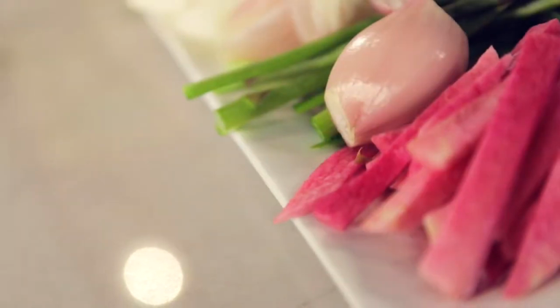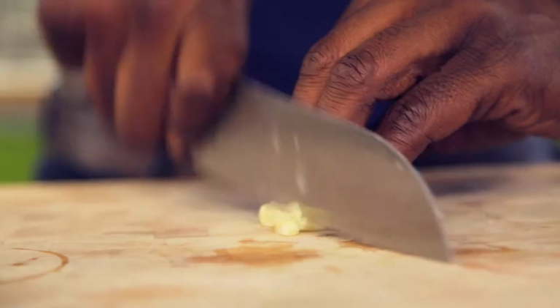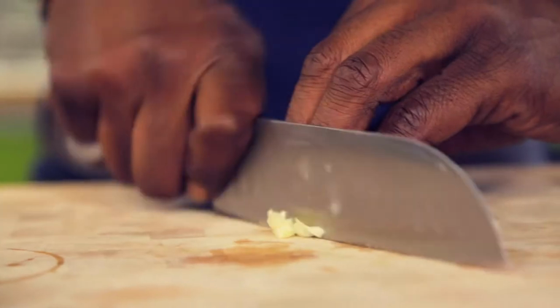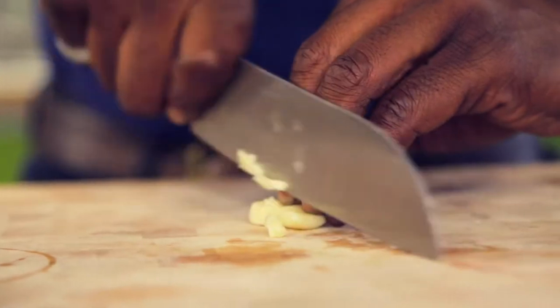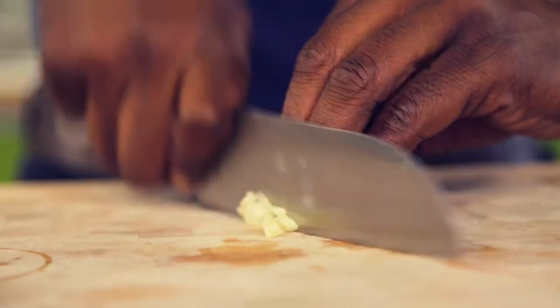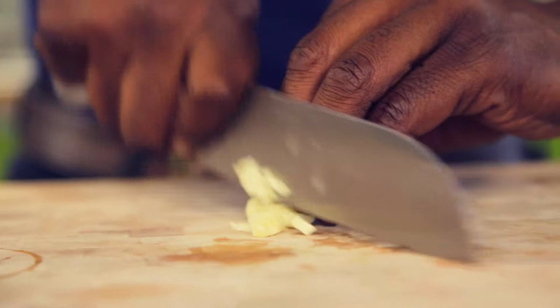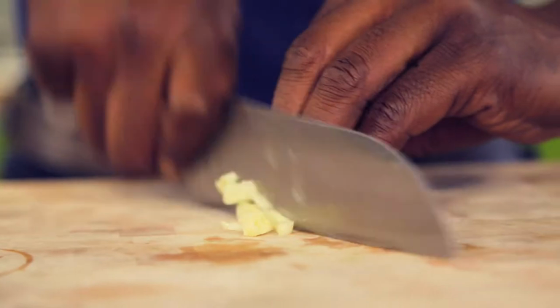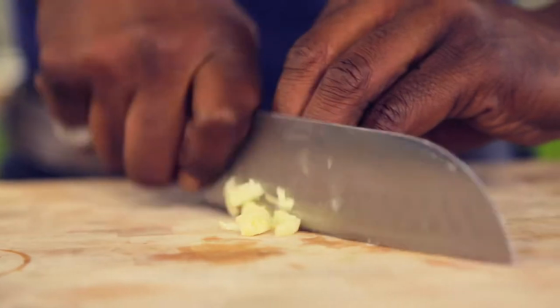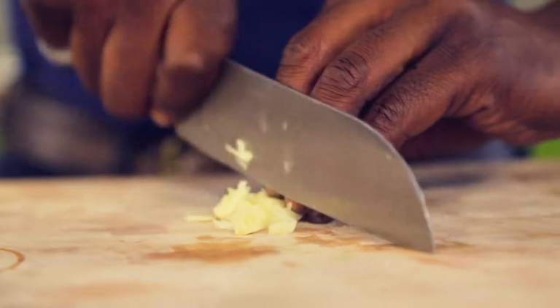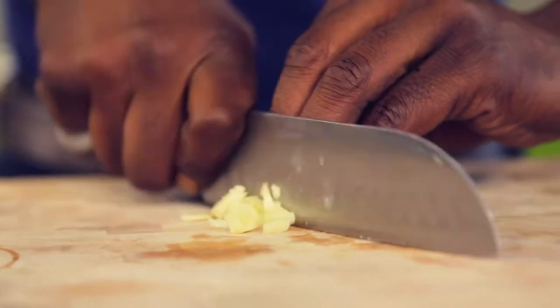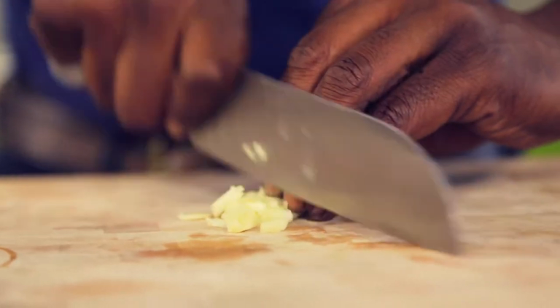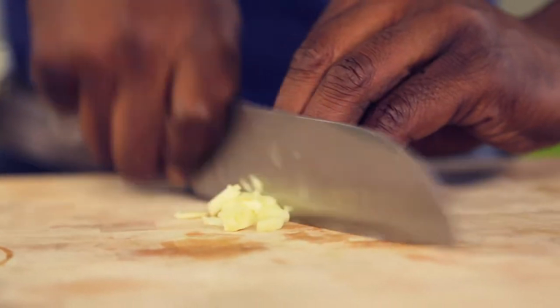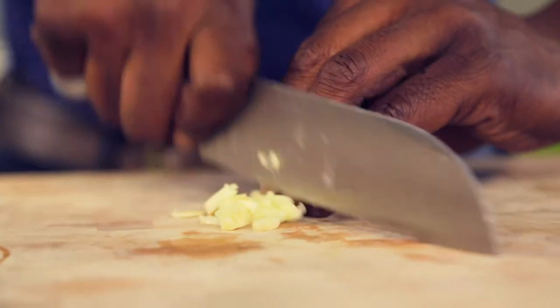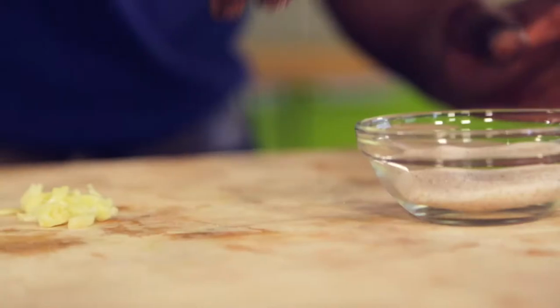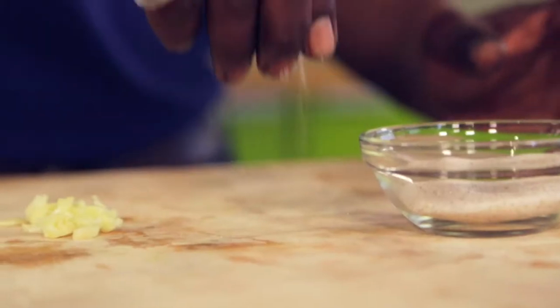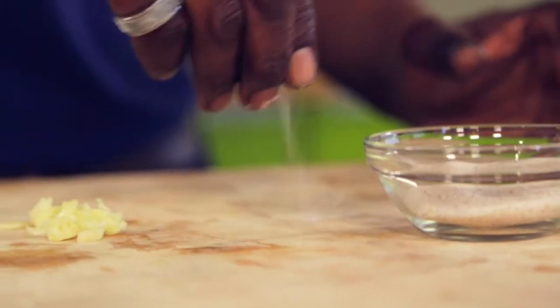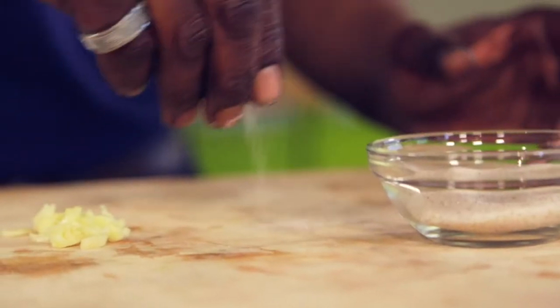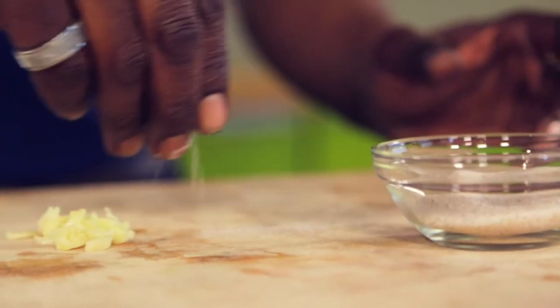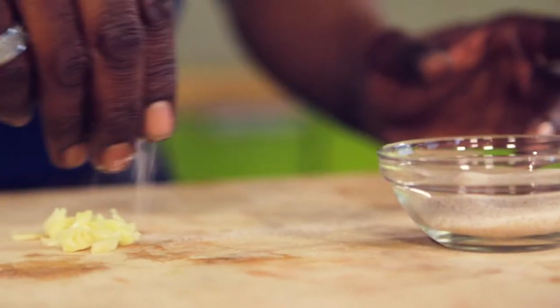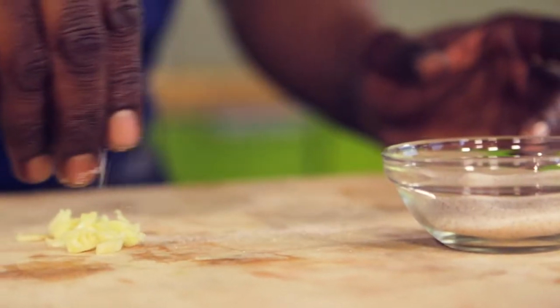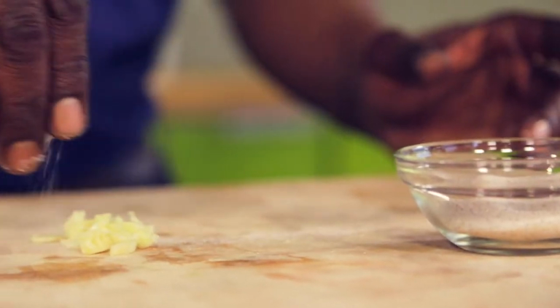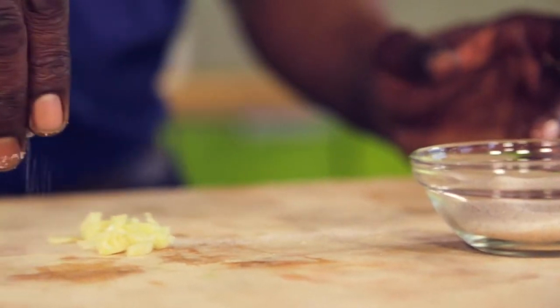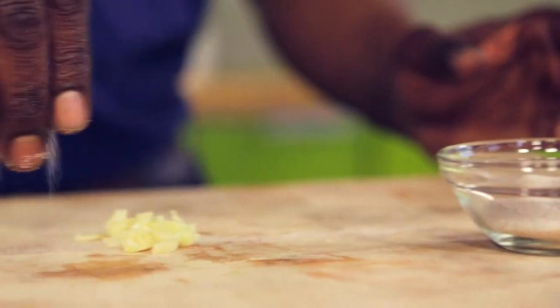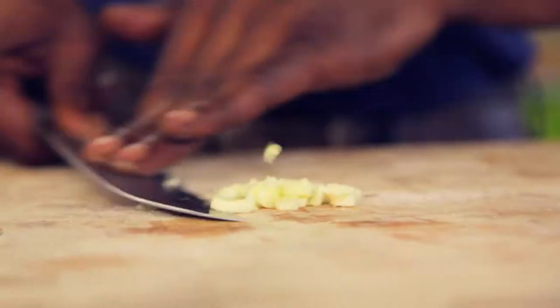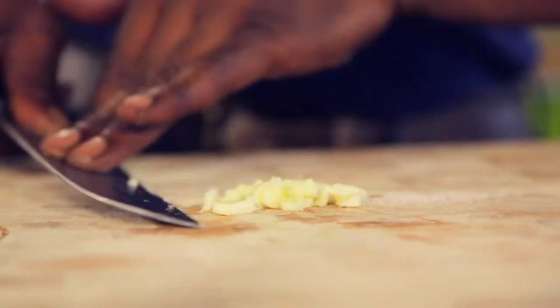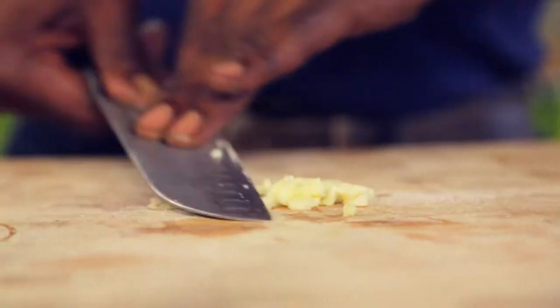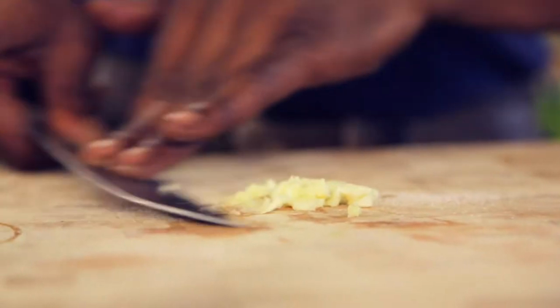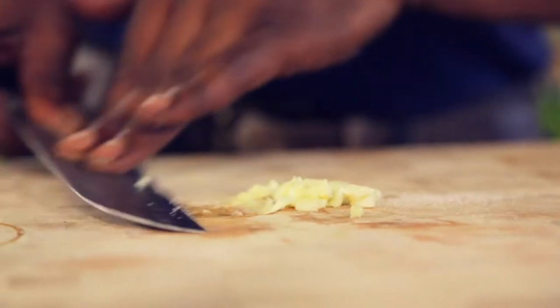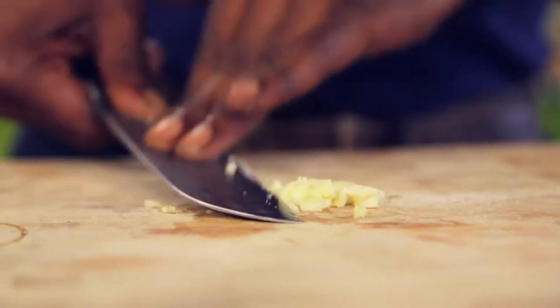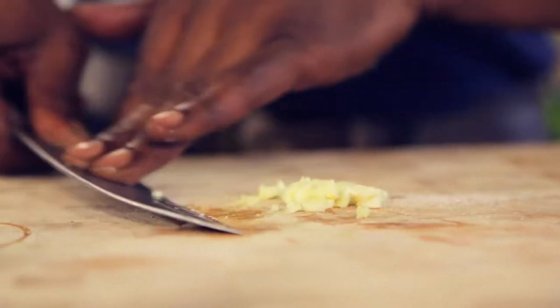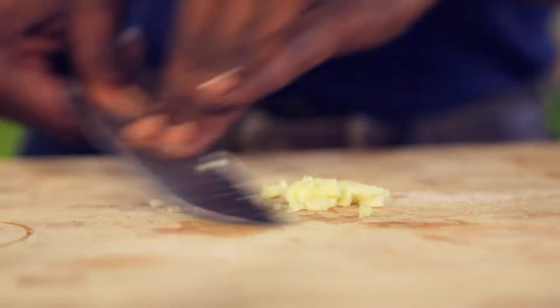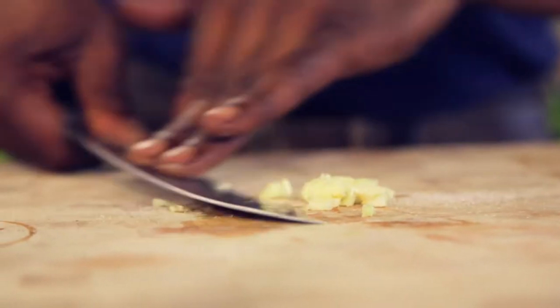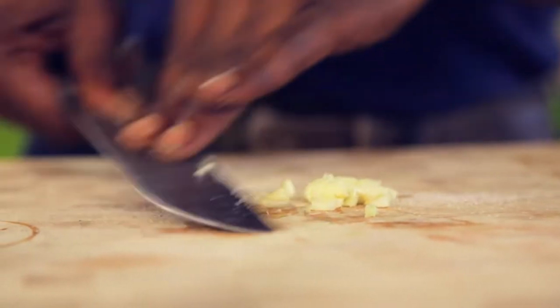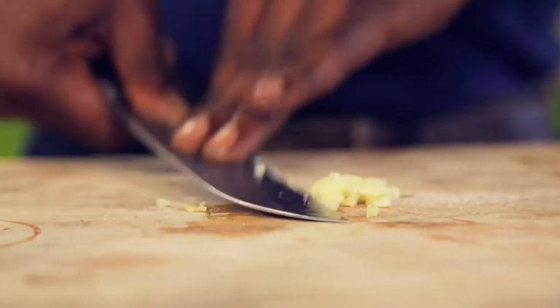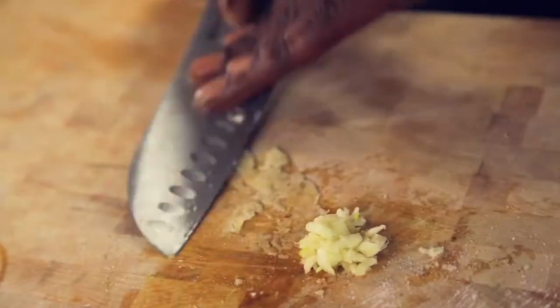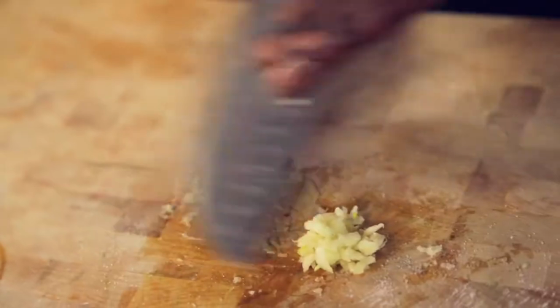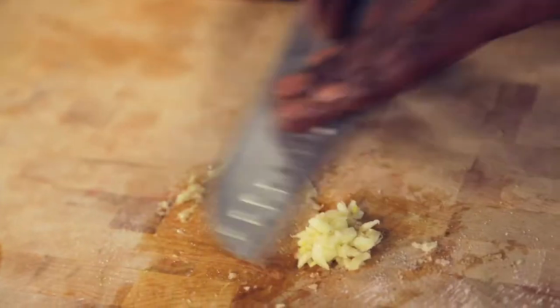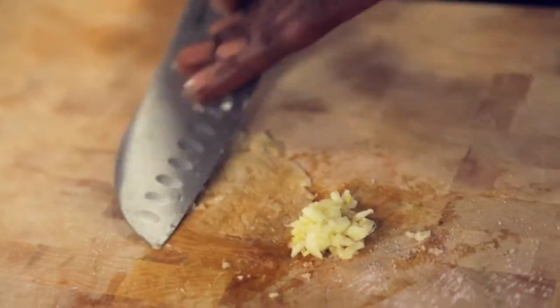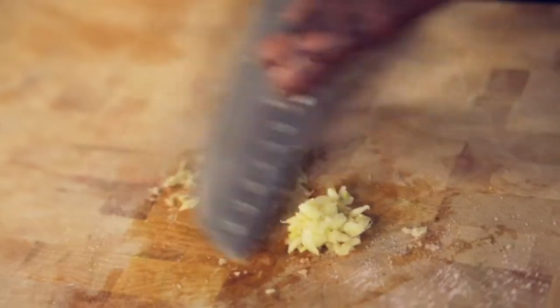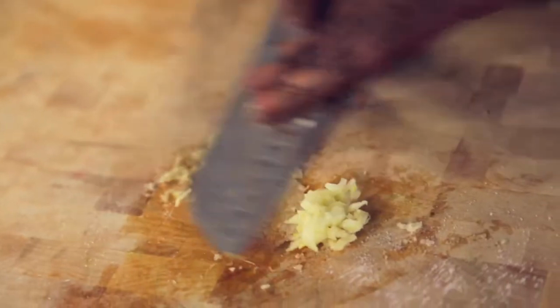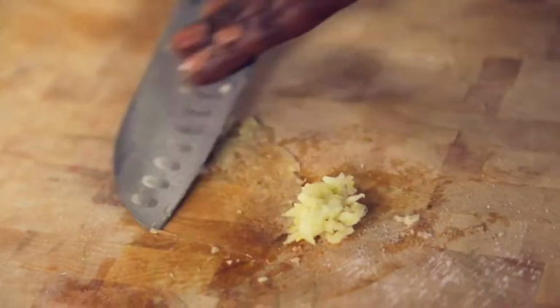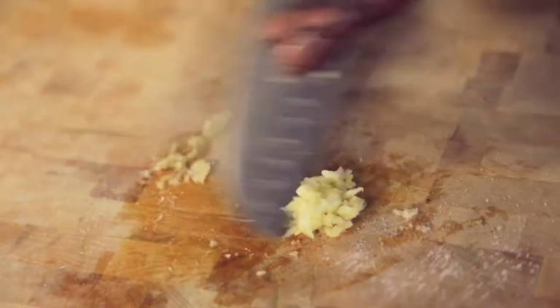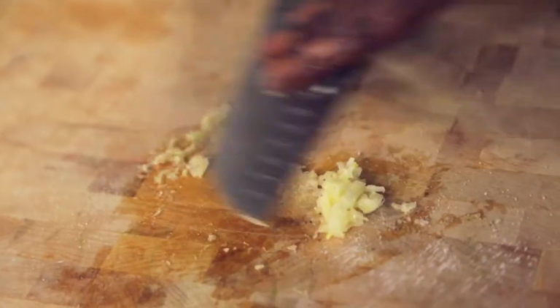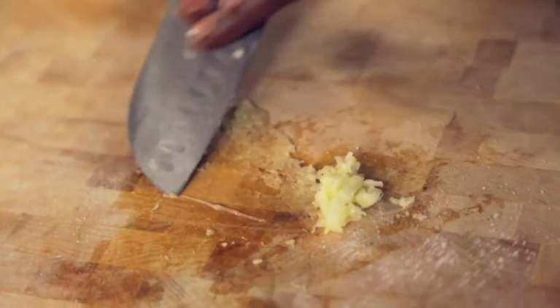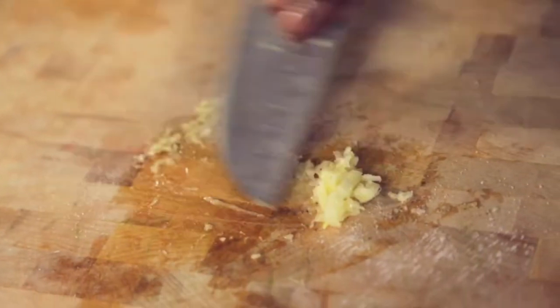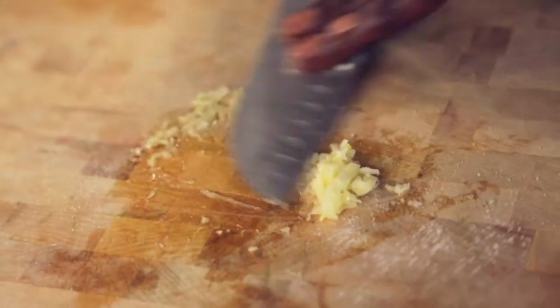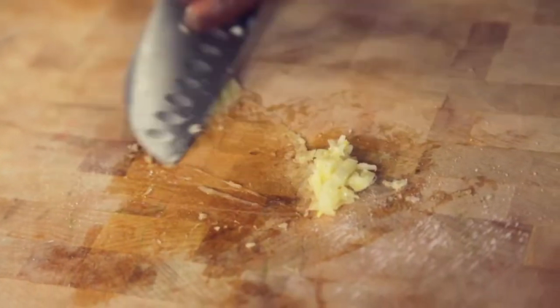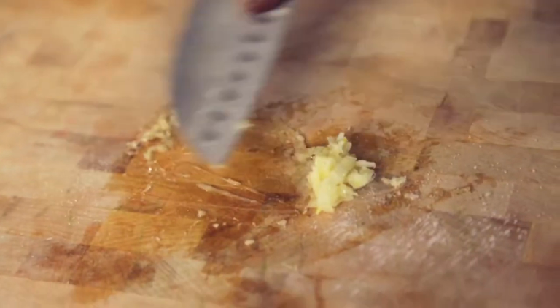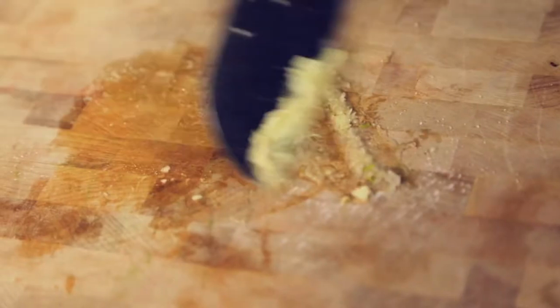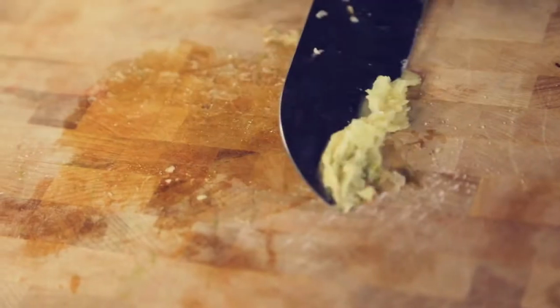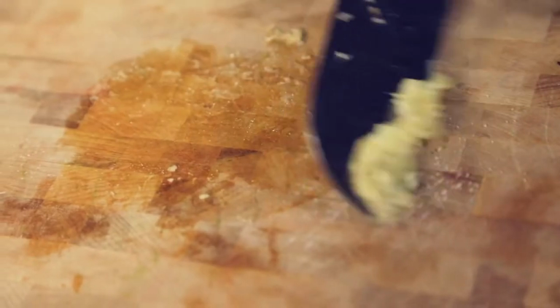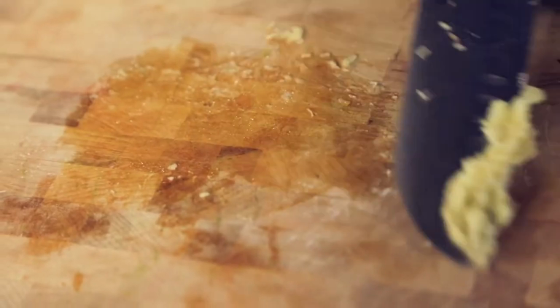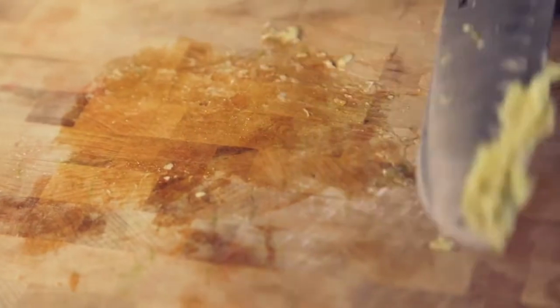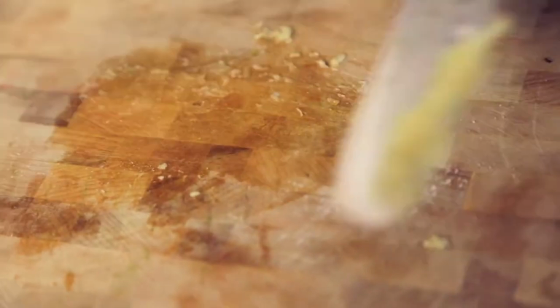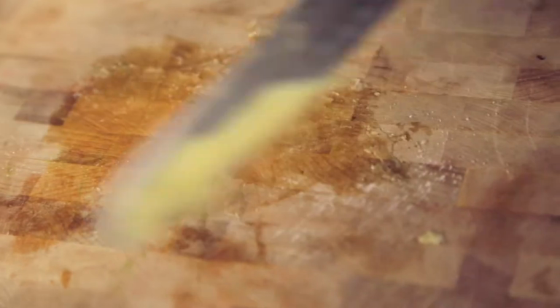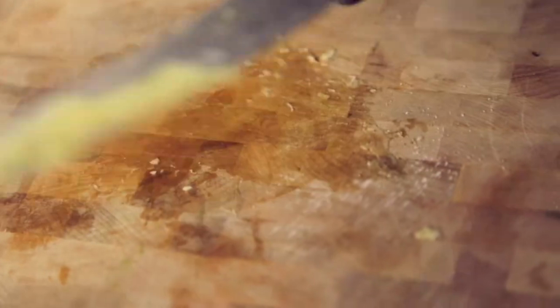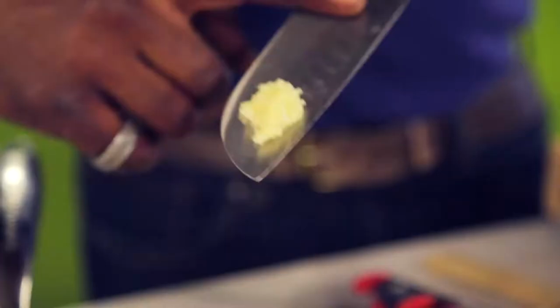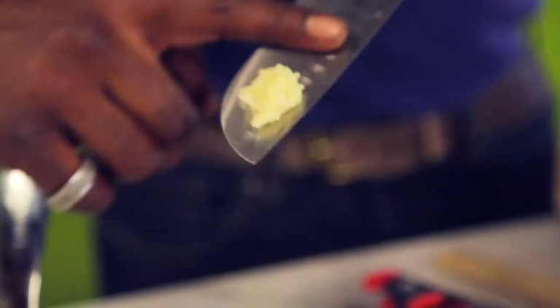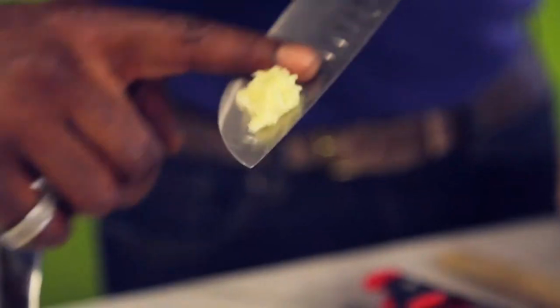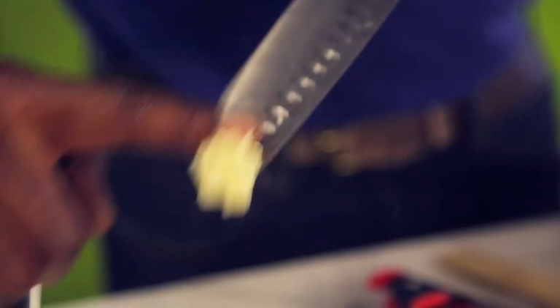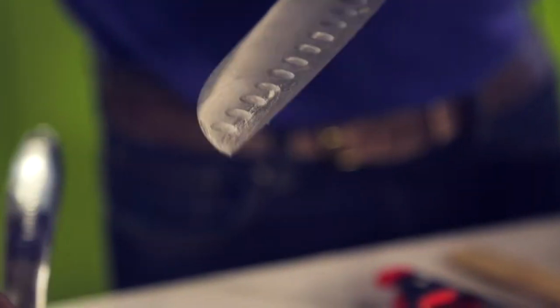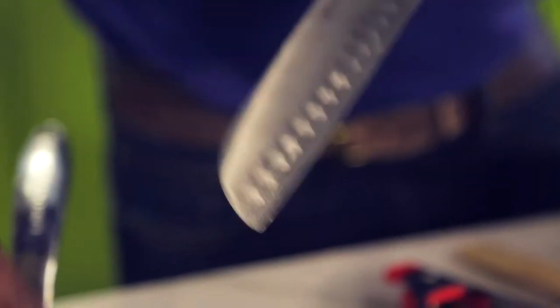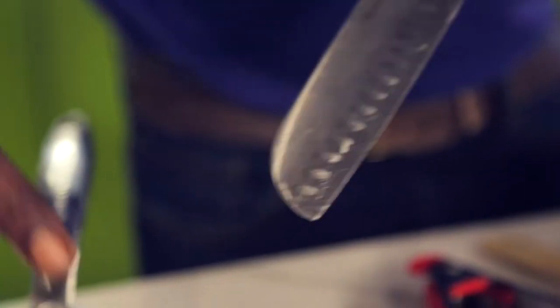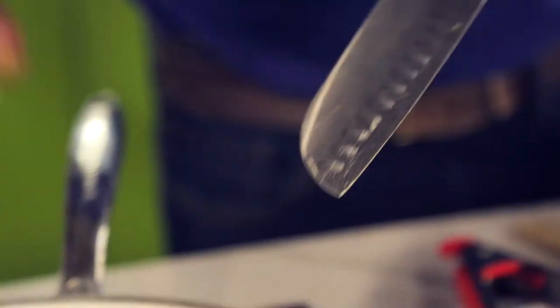Crush some garlic with a little sea salt. The sea salt will release some oil, and the smells should be amazing.